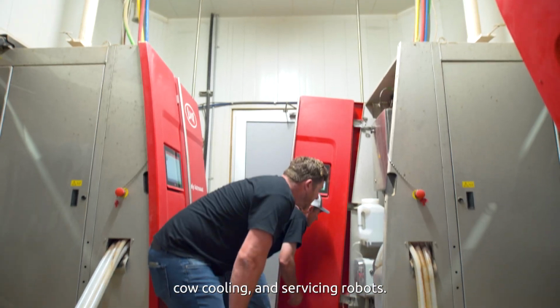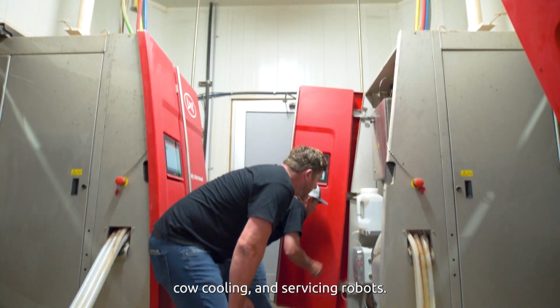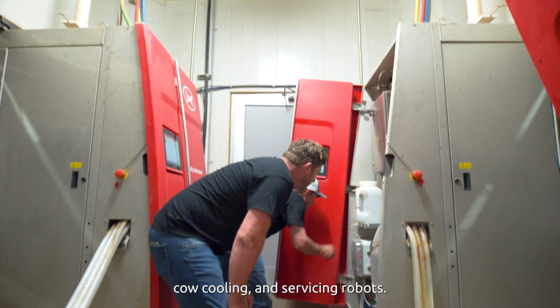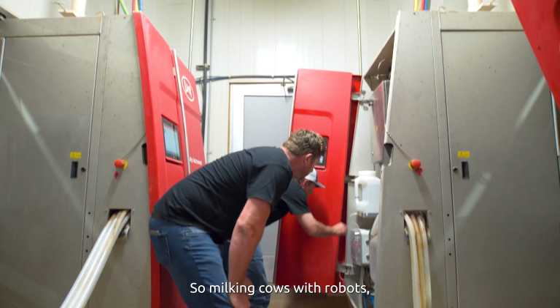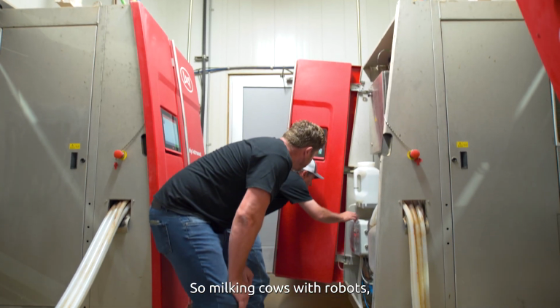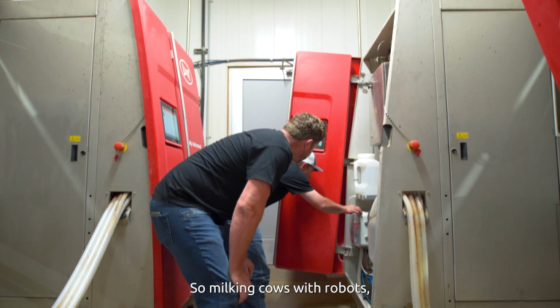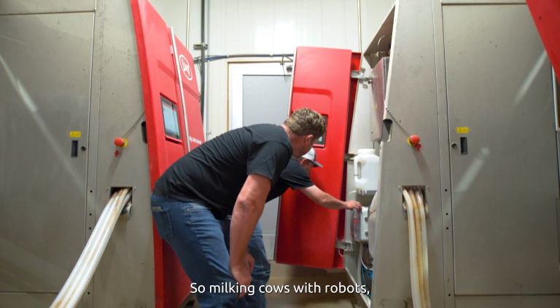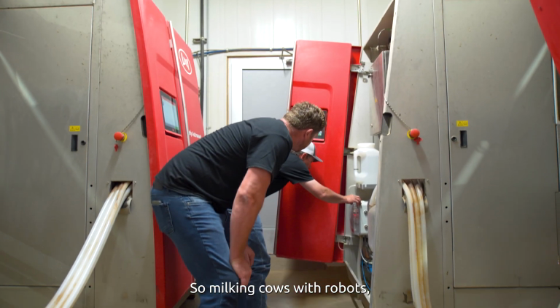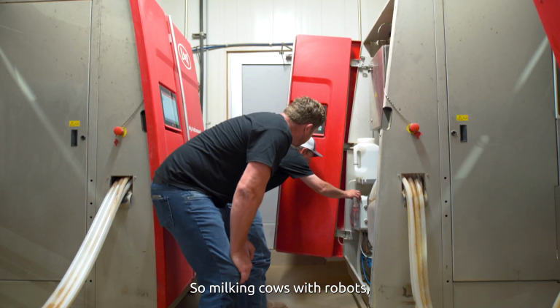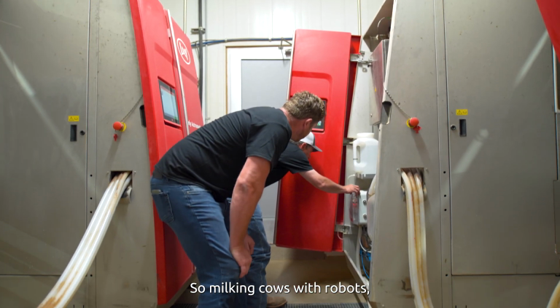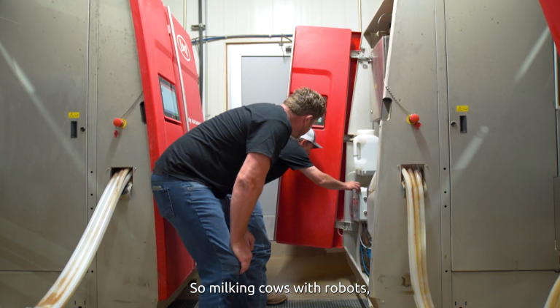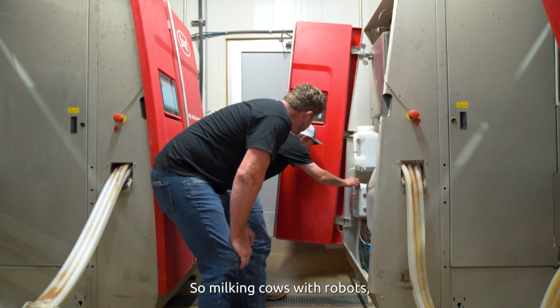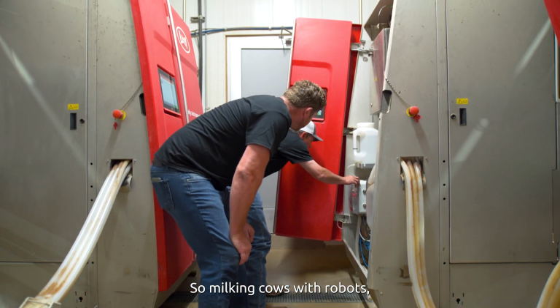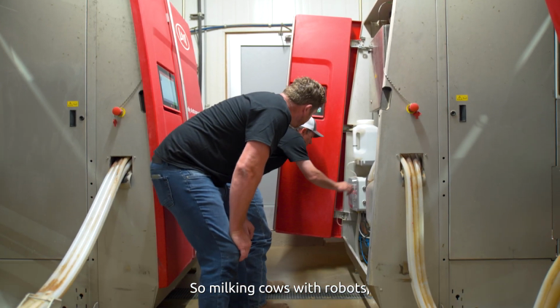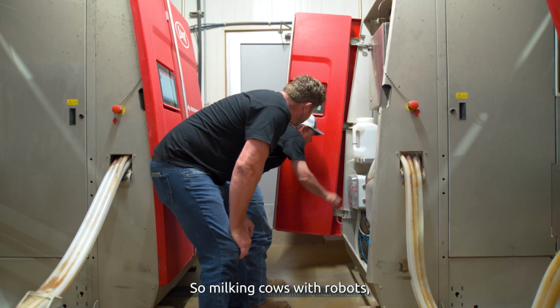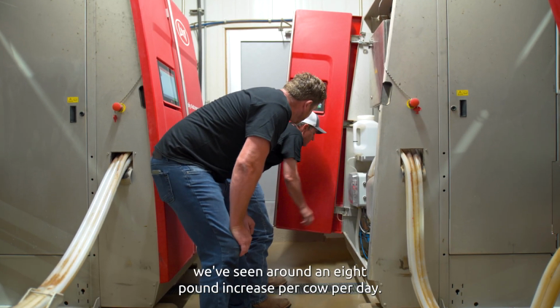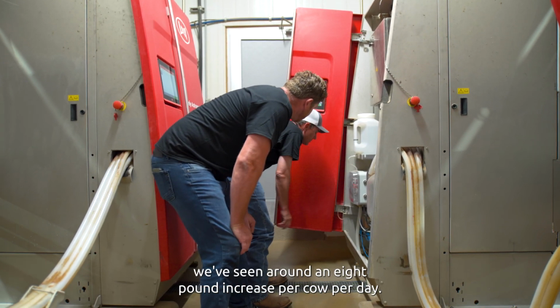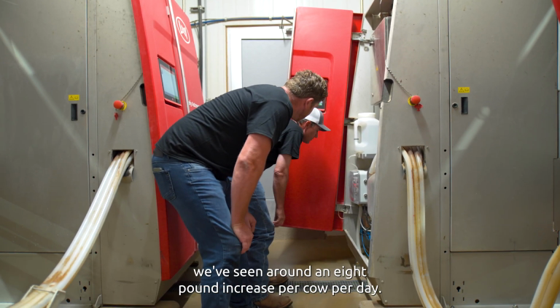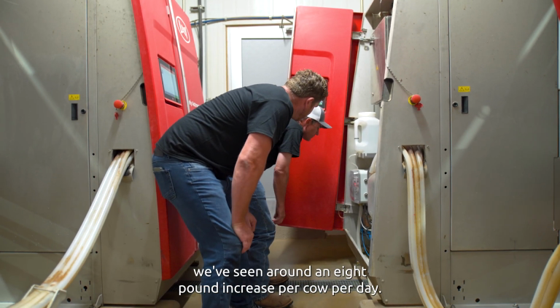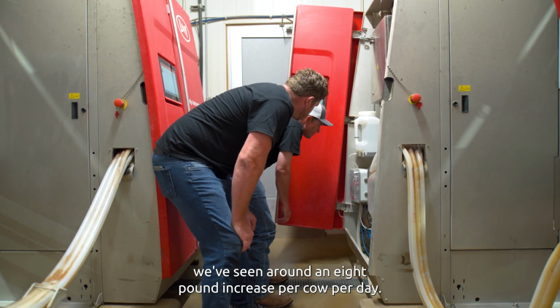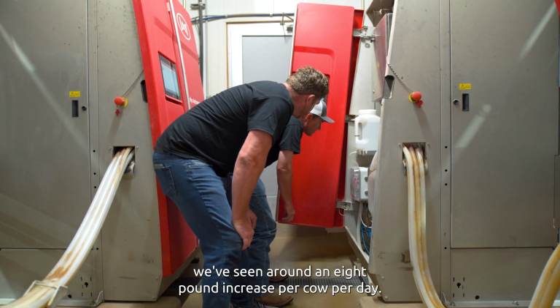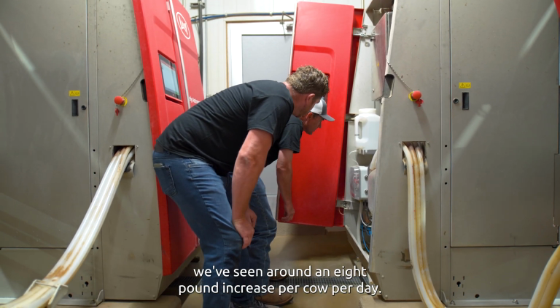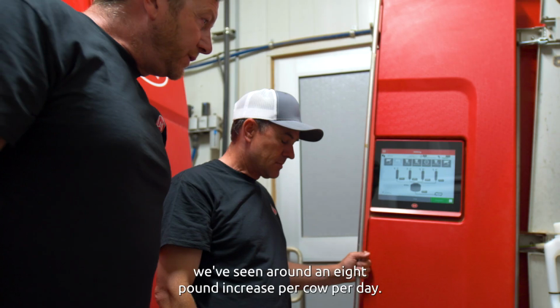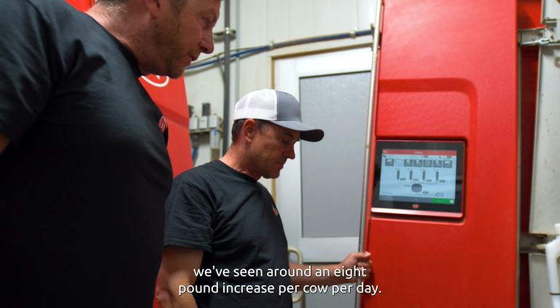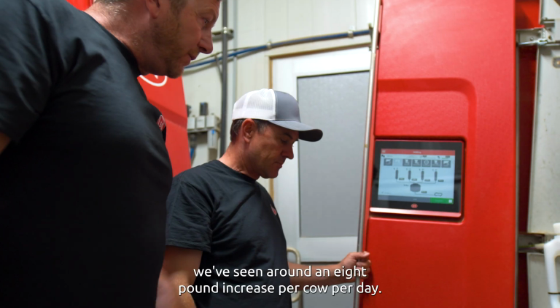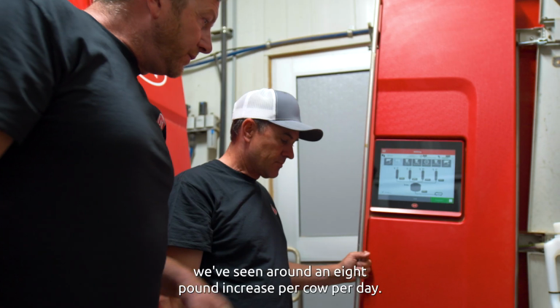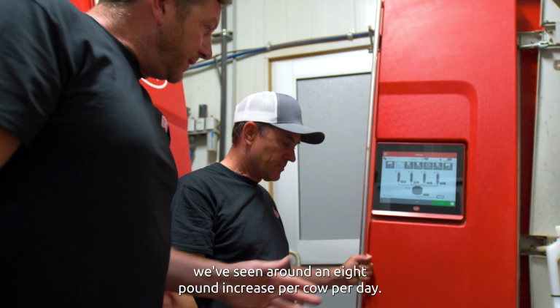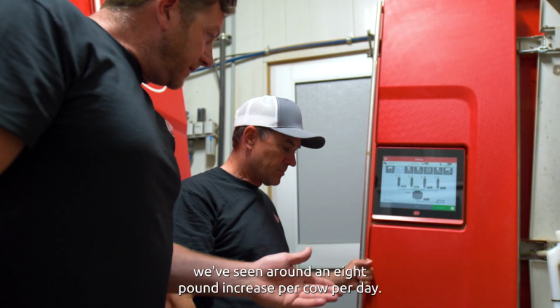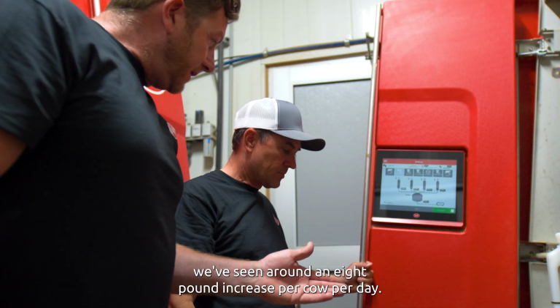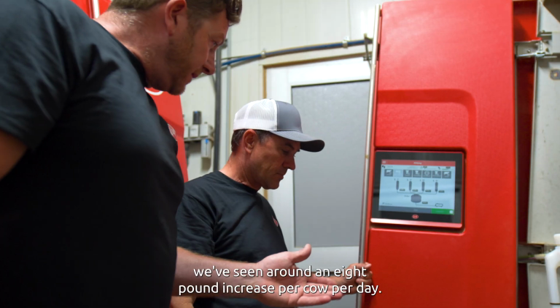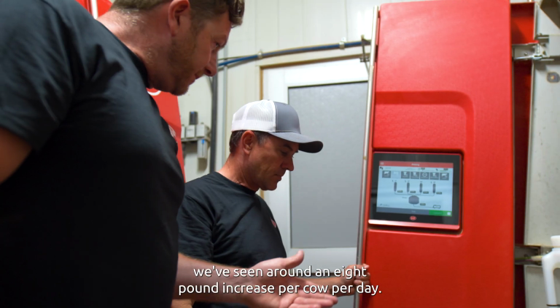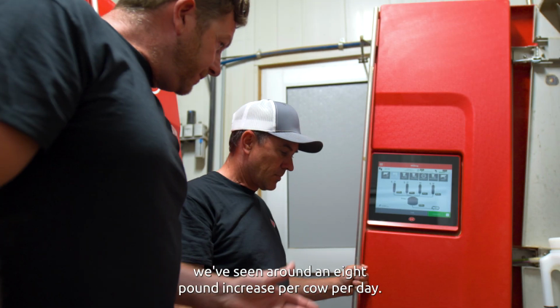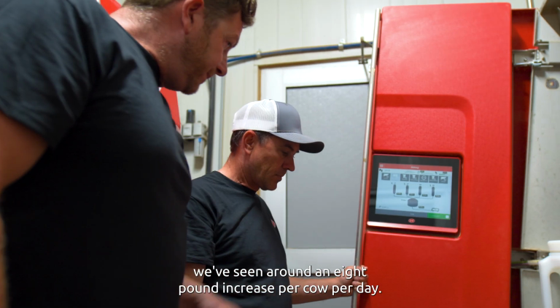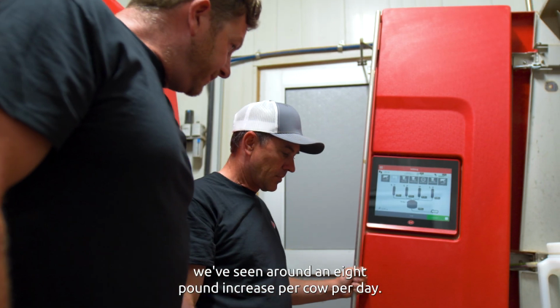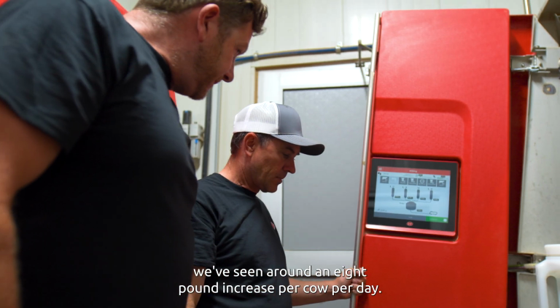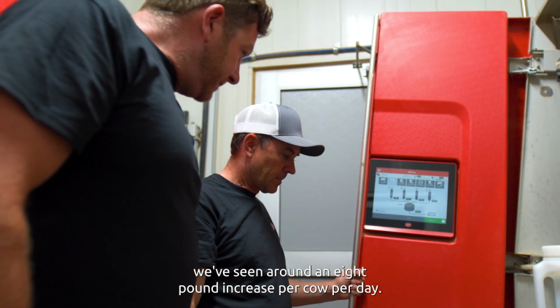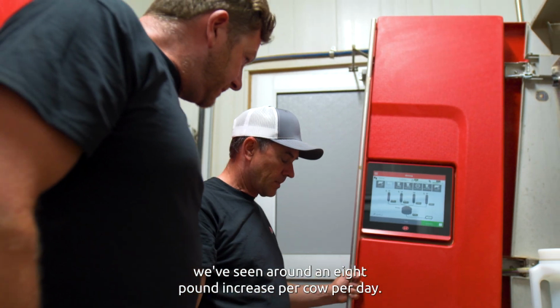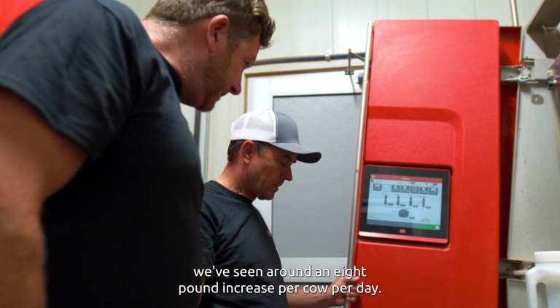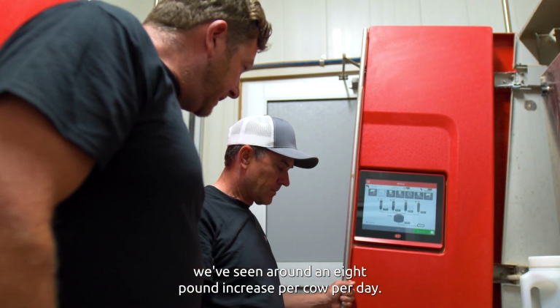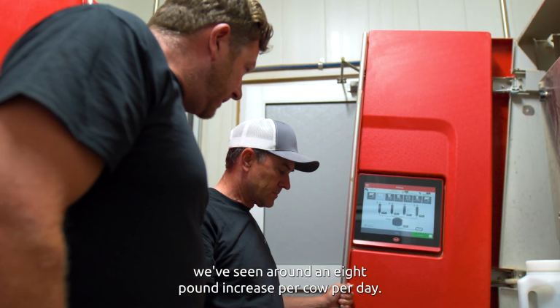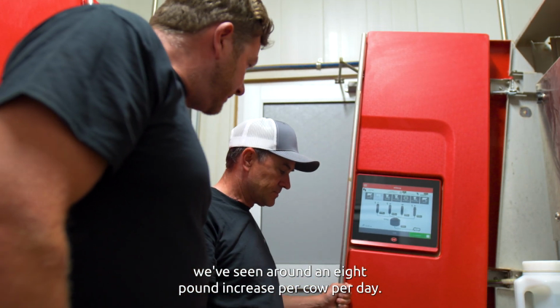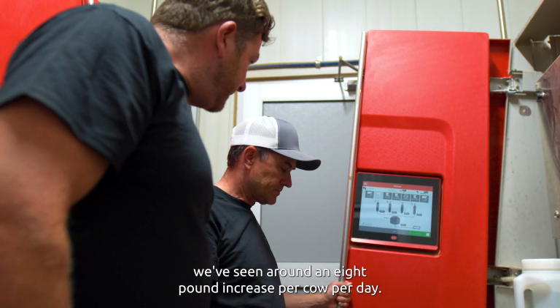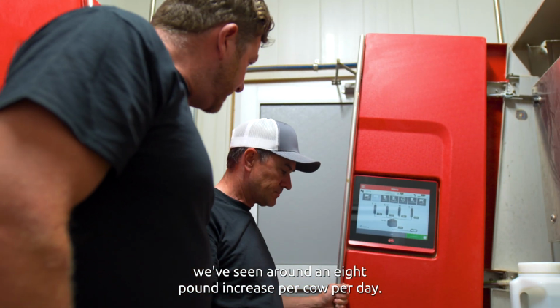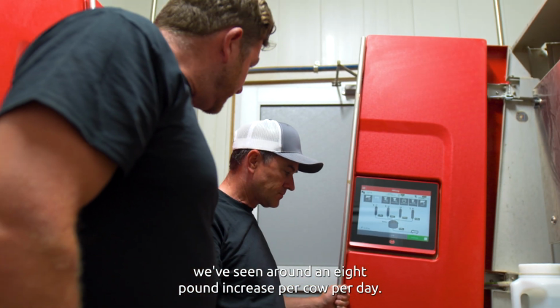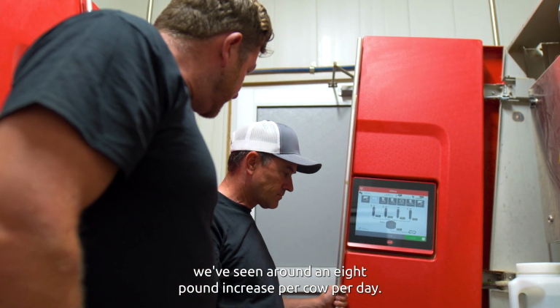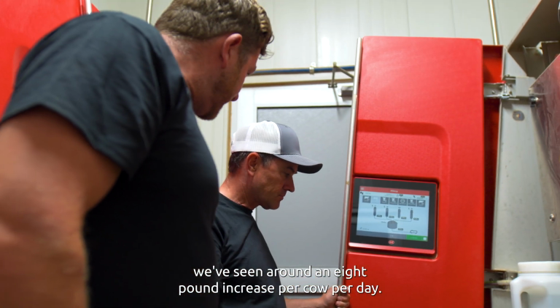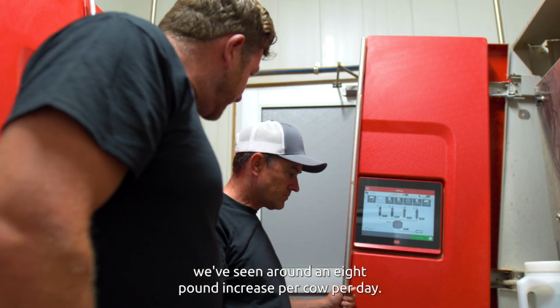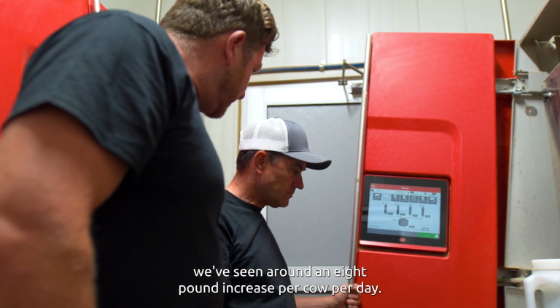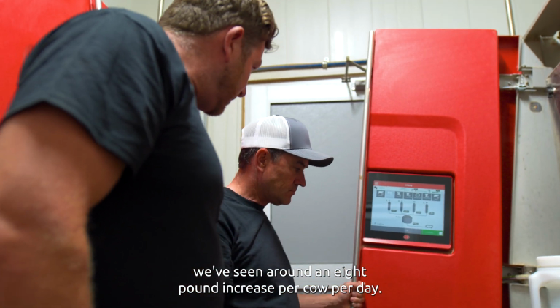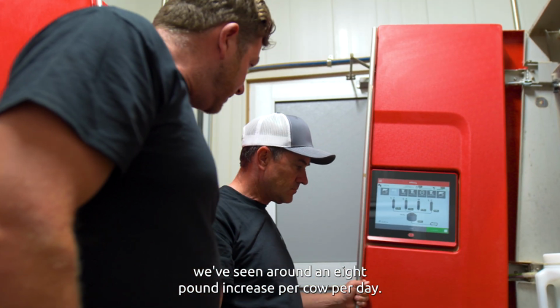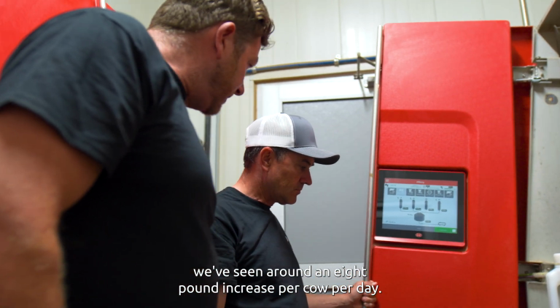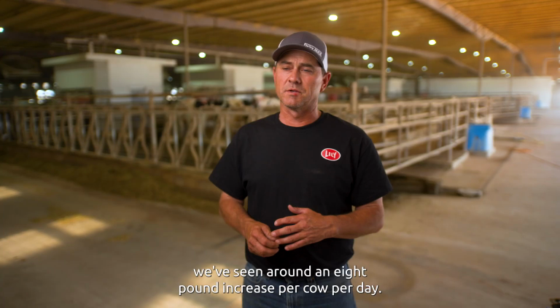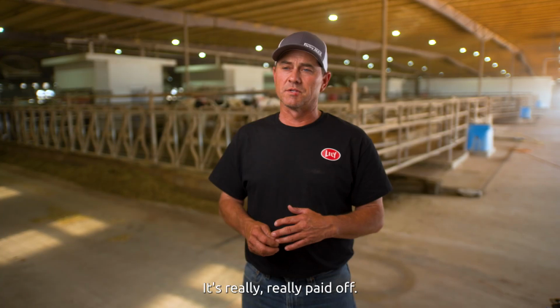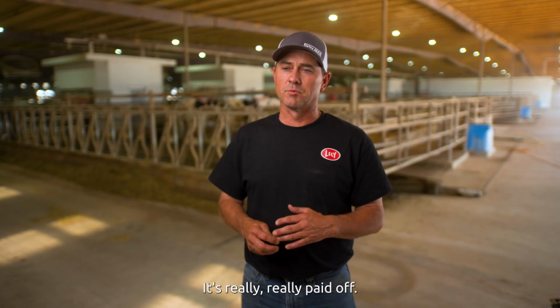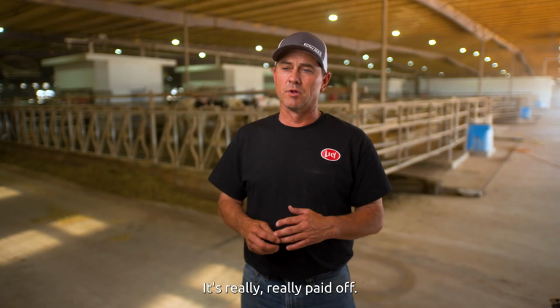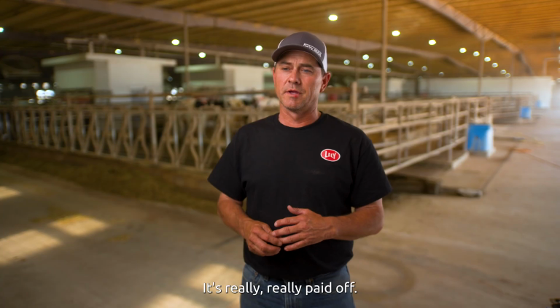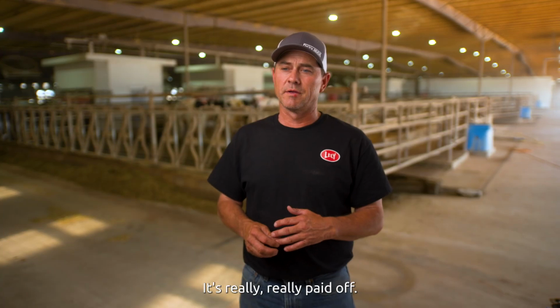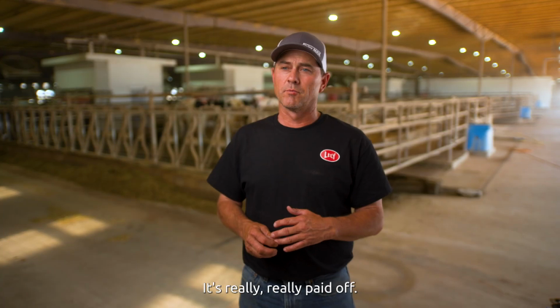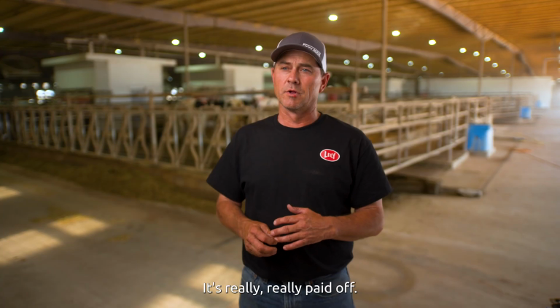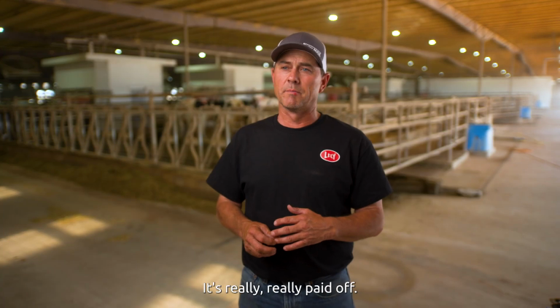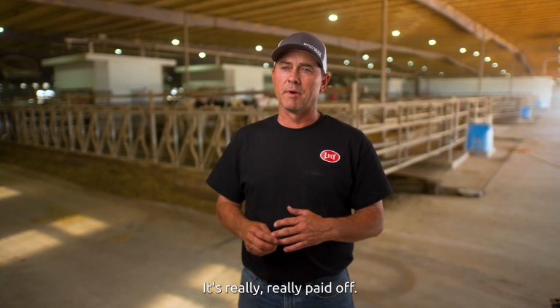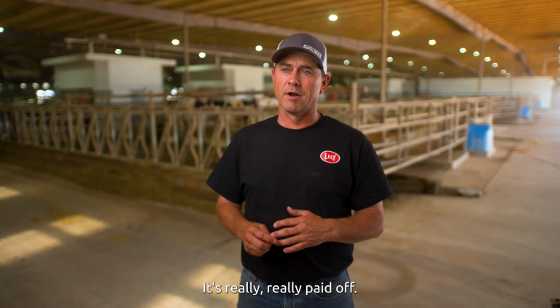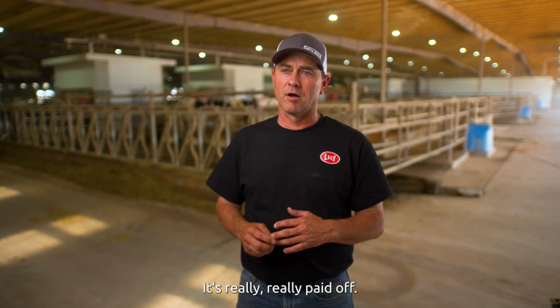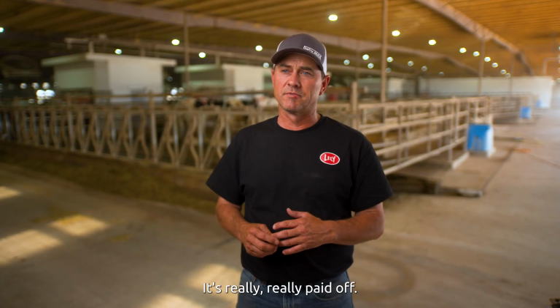Milking cows with robots, we've seen around an eight-pound increase per cow per day. It's really, really paid off.